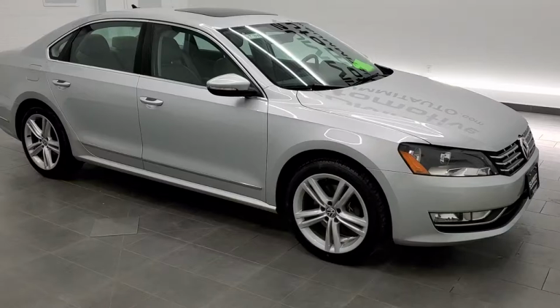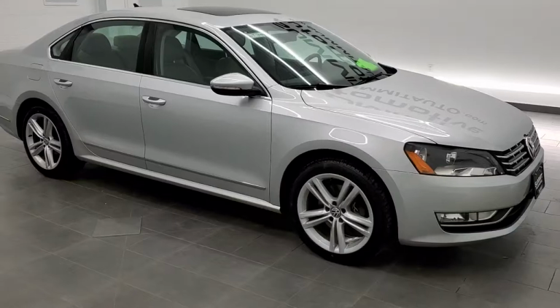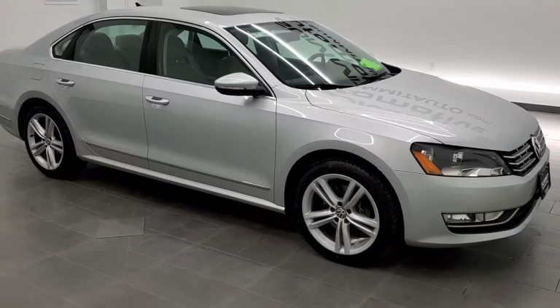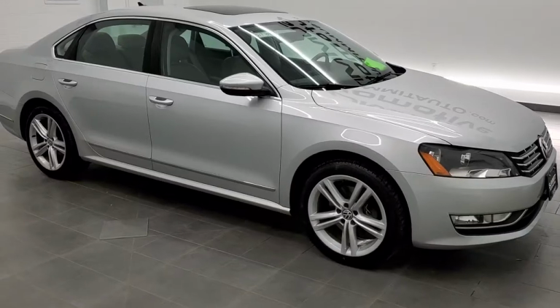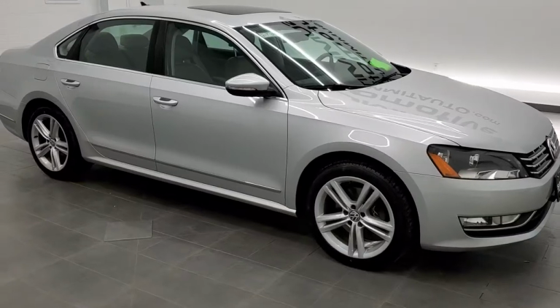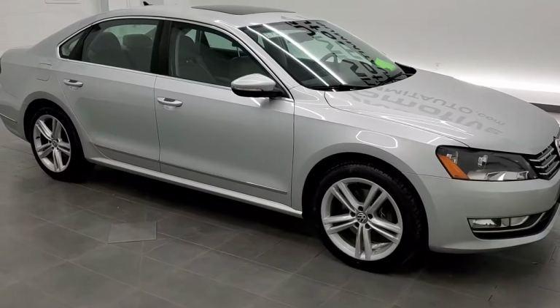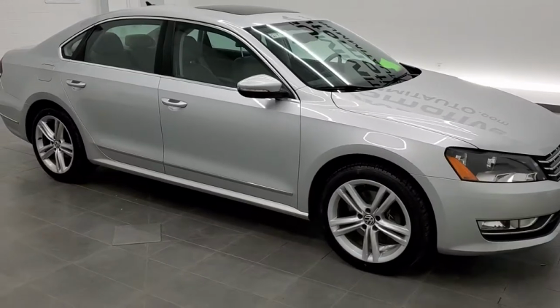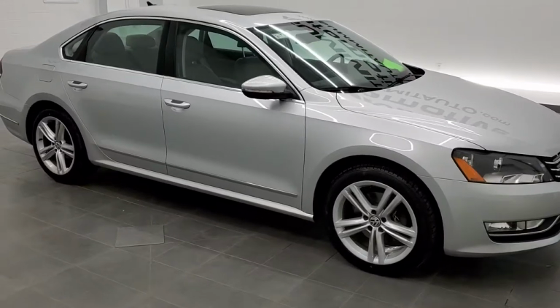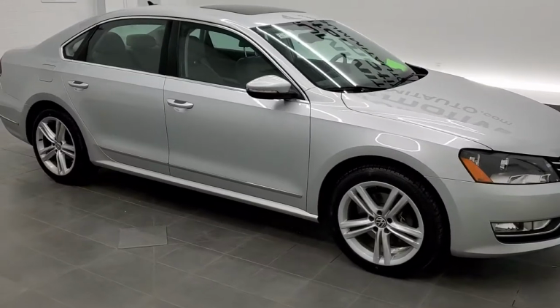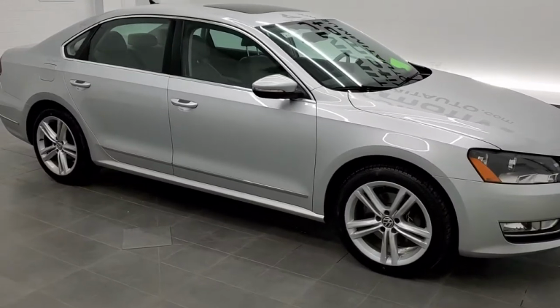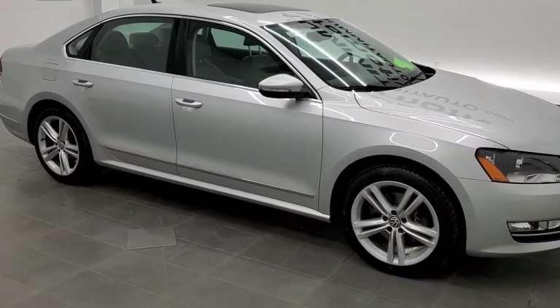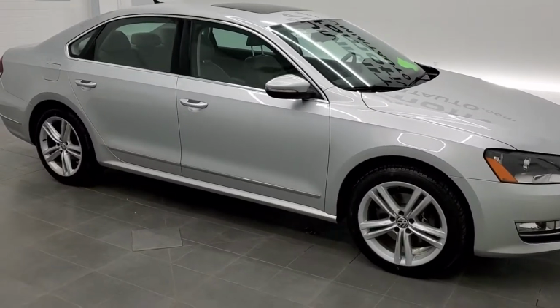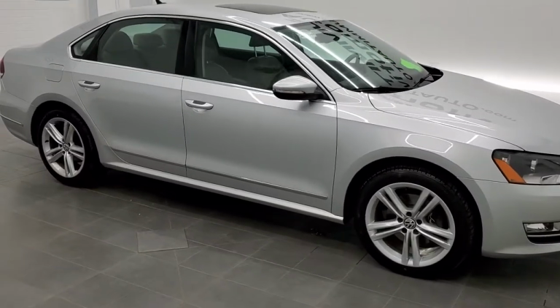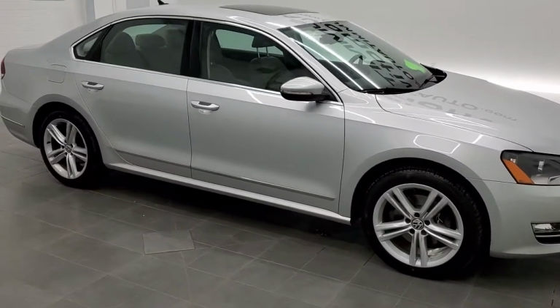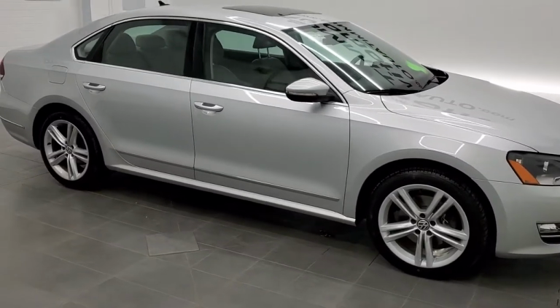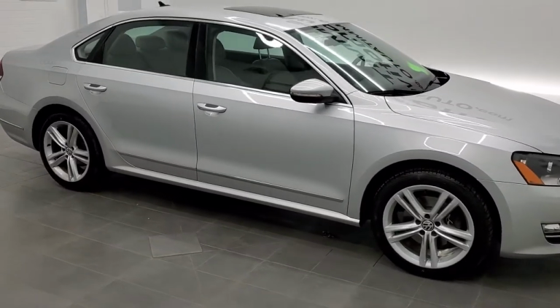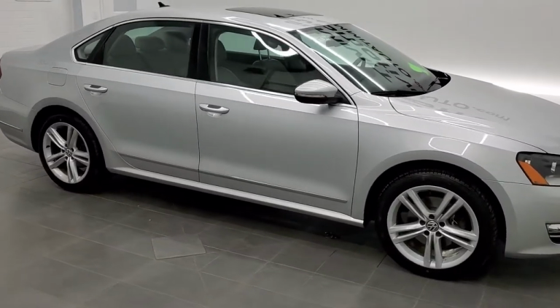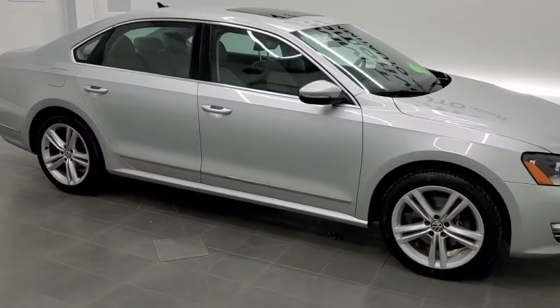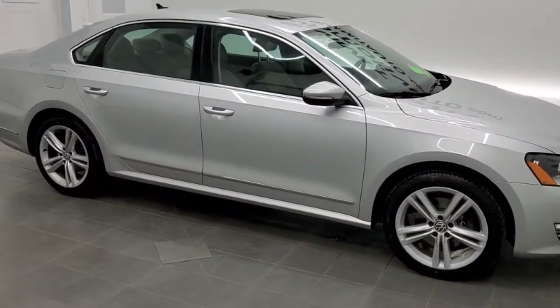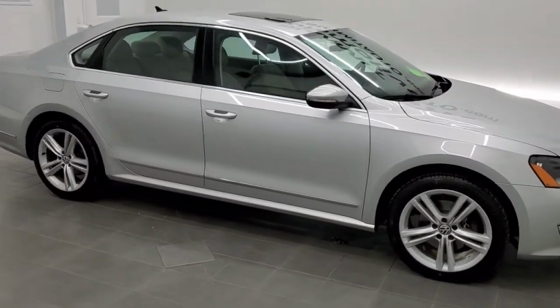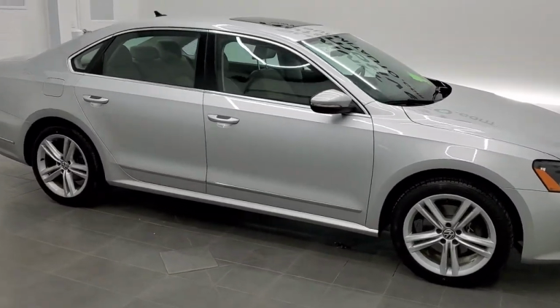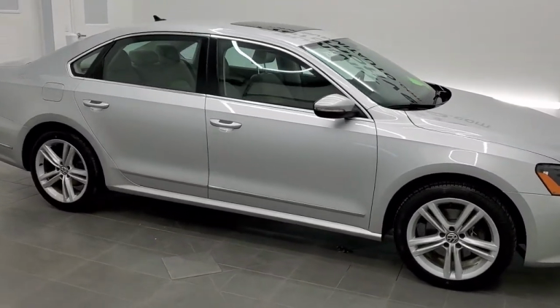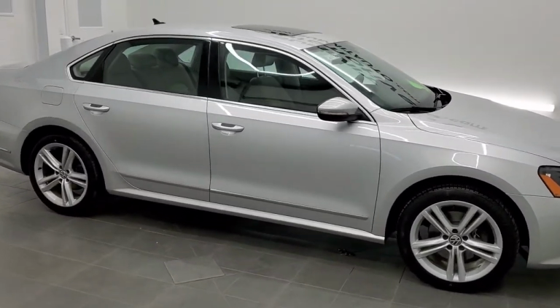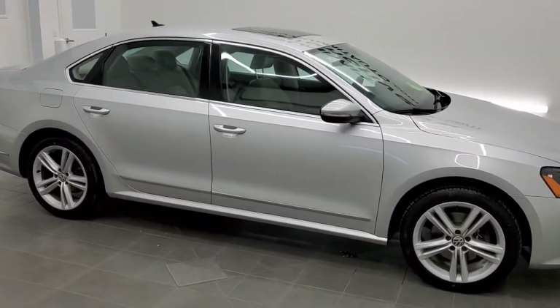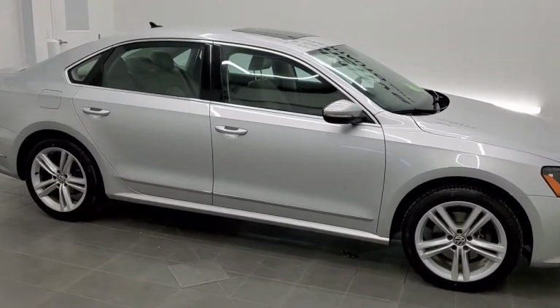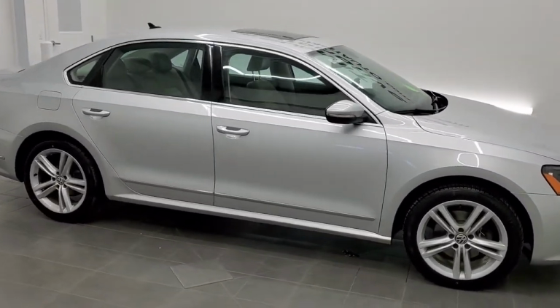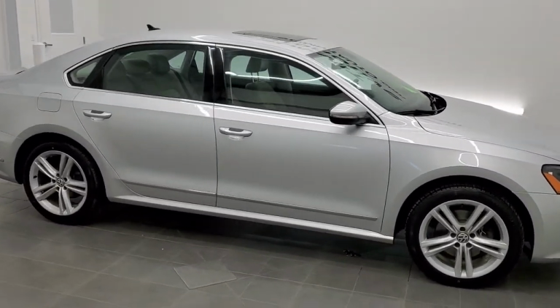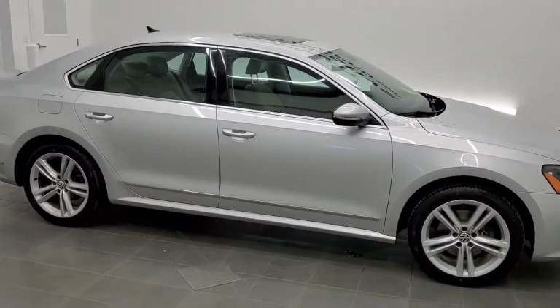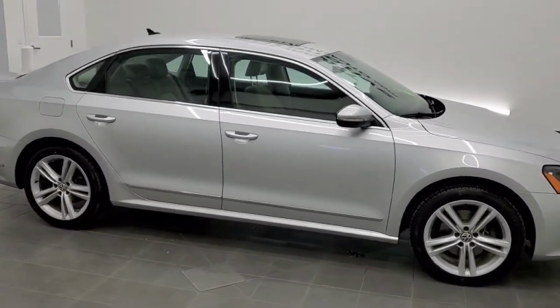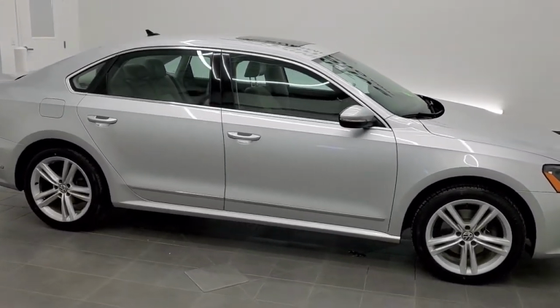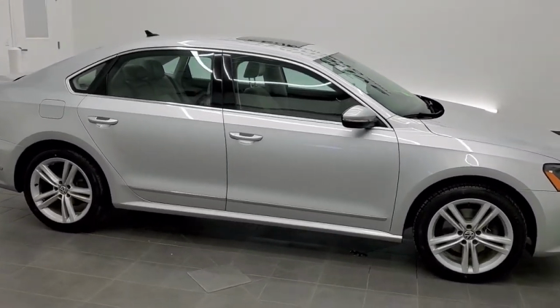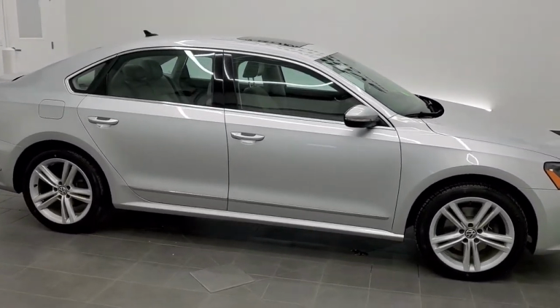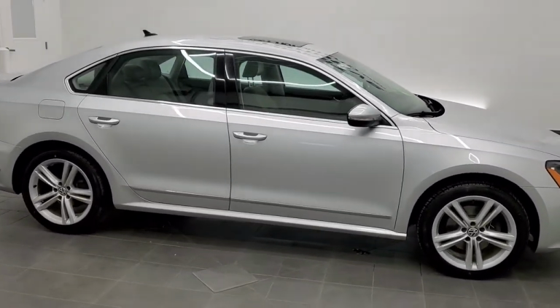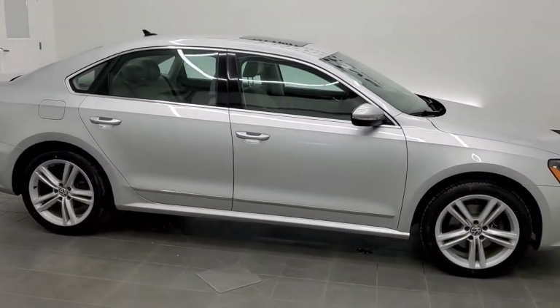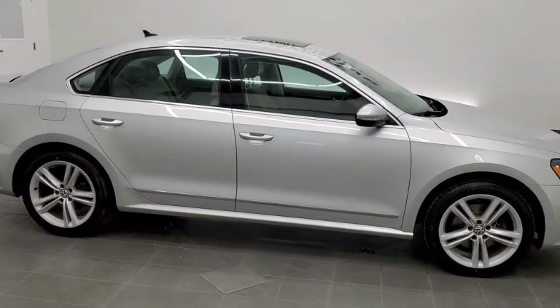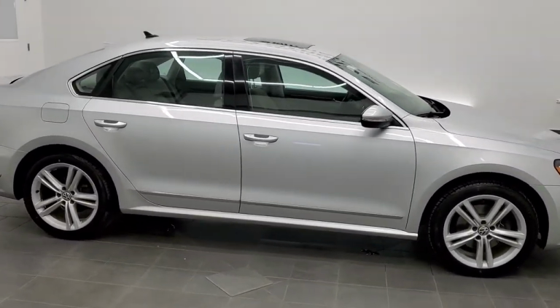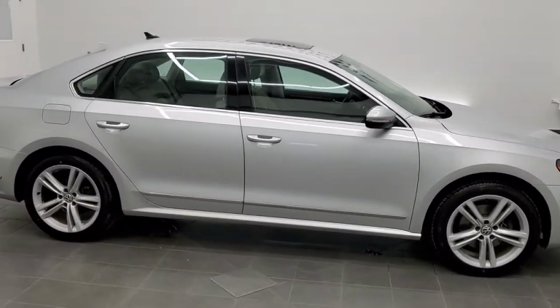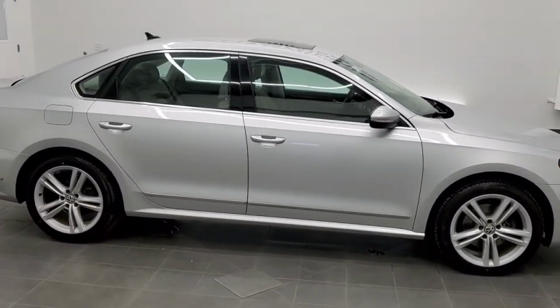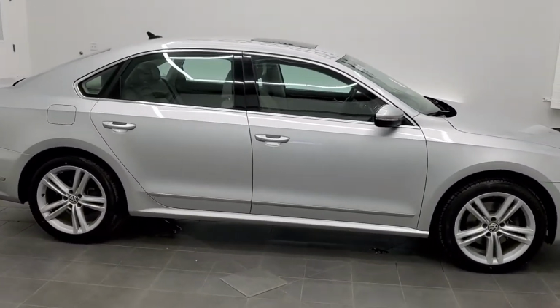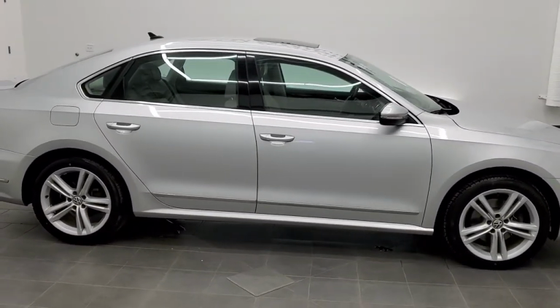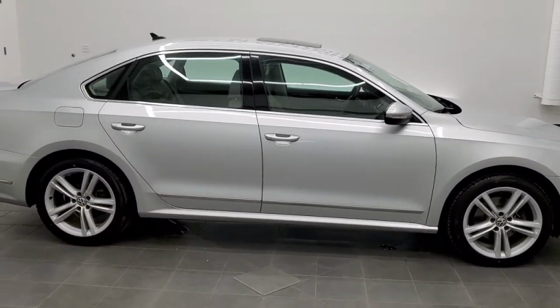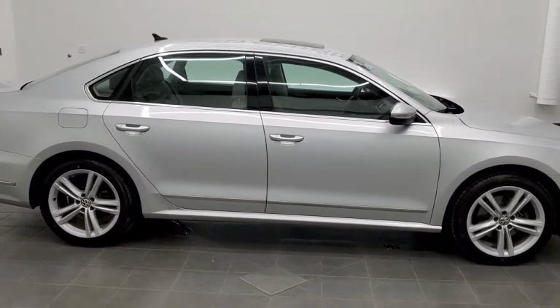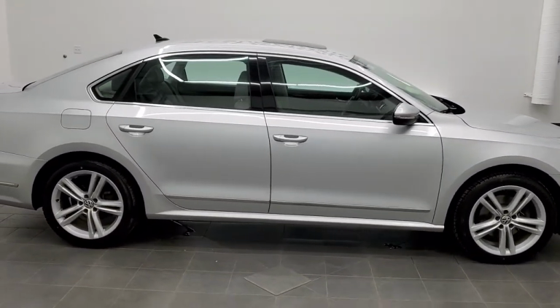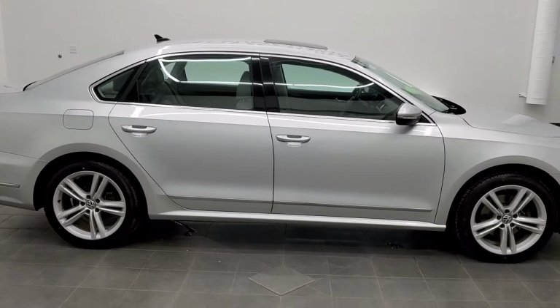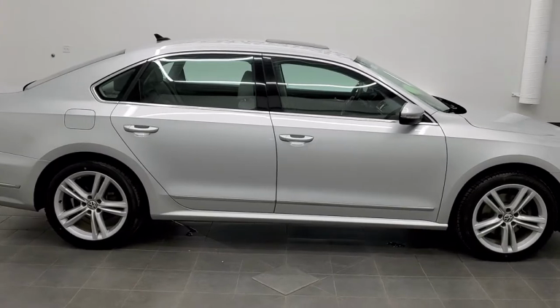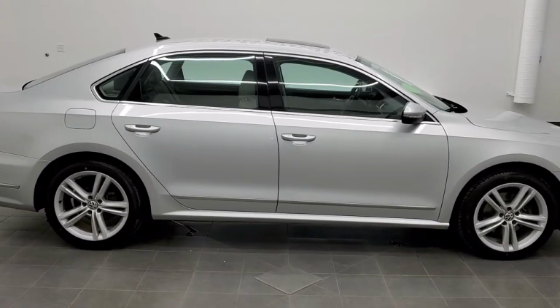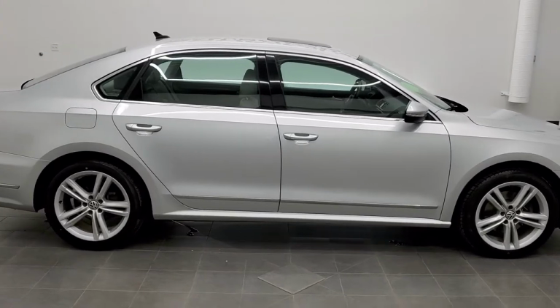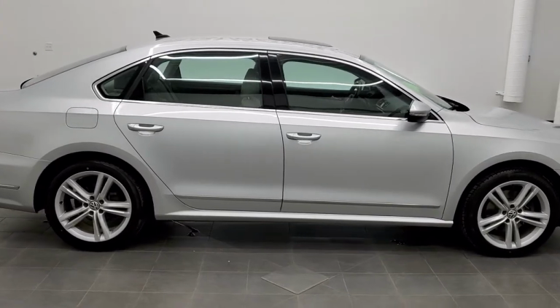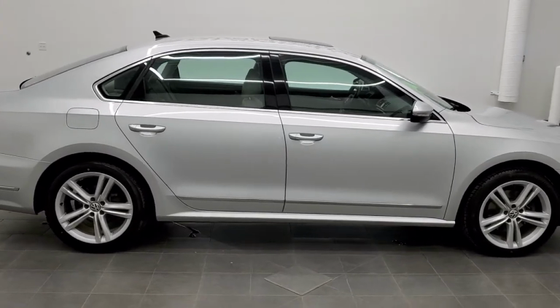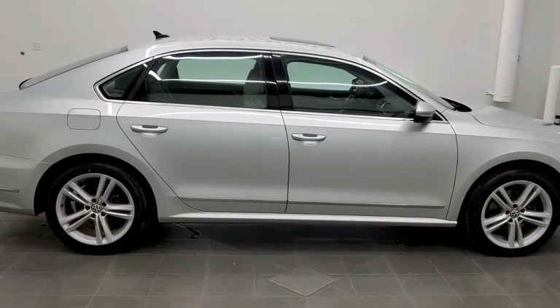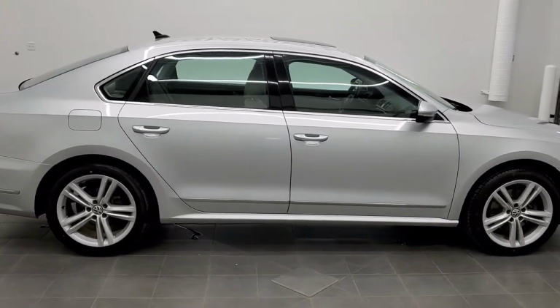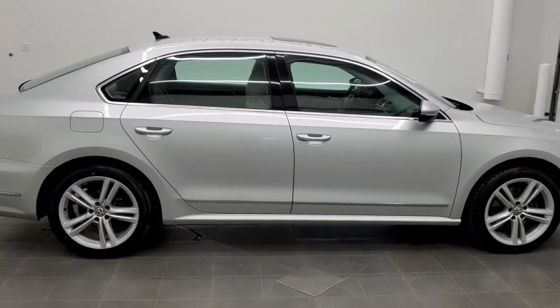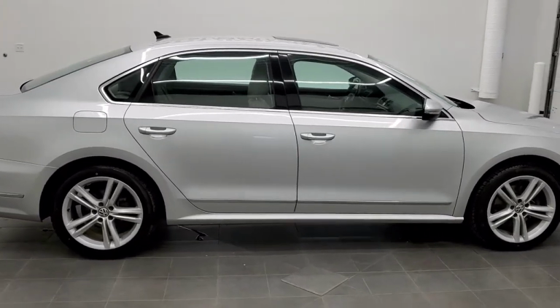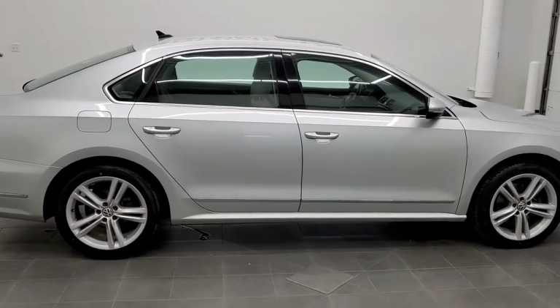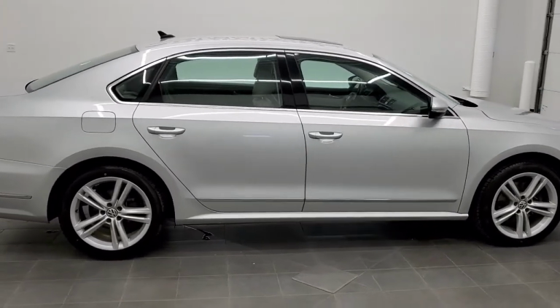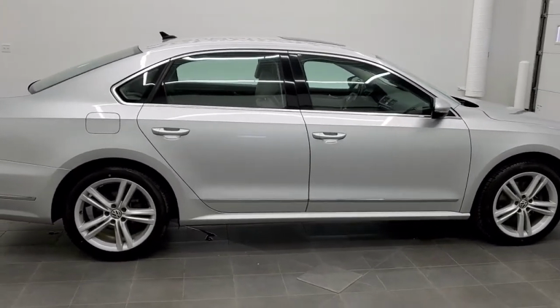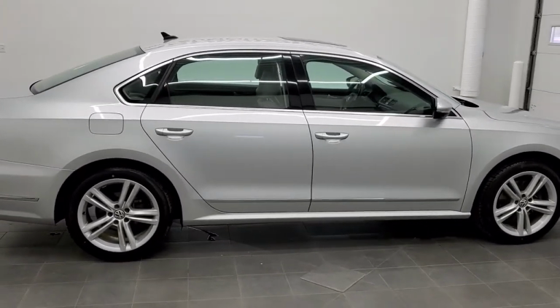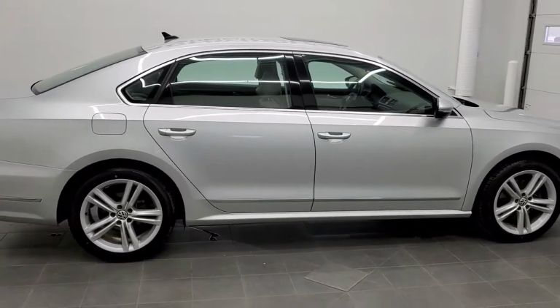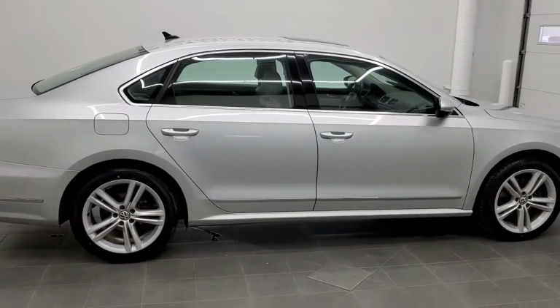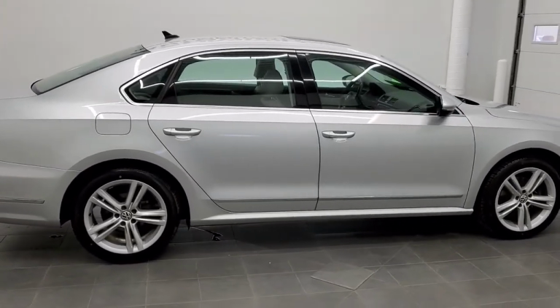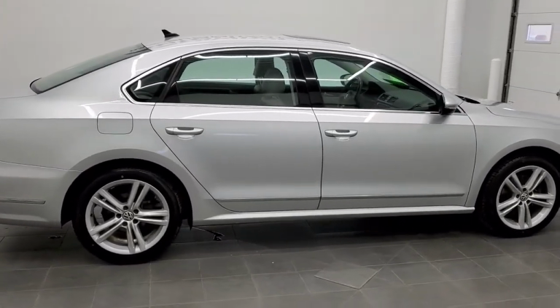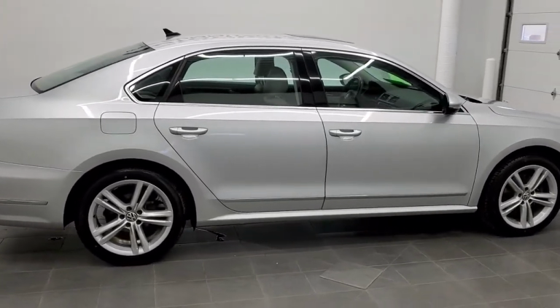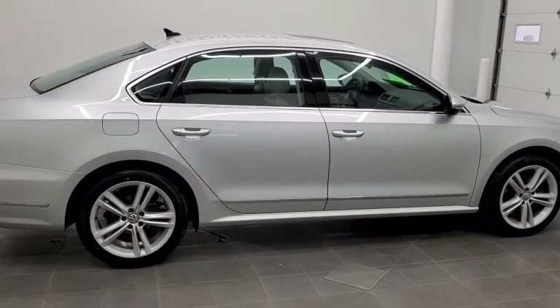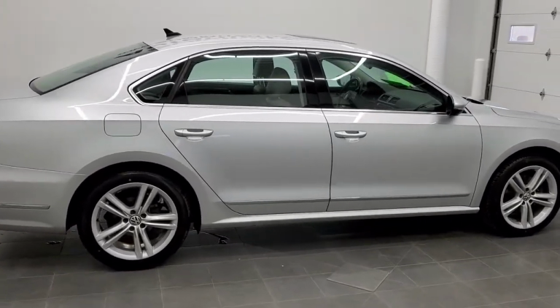This is stock number 21T34B. We are here at Summit Automotive in Fond du Lac, Wisconsin — your new and used car headquarters.